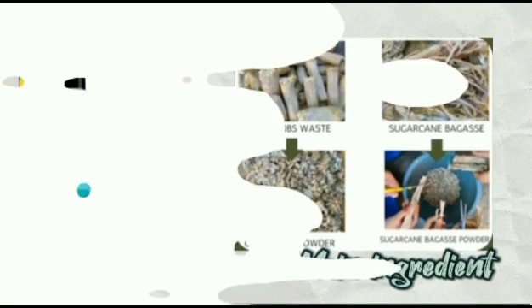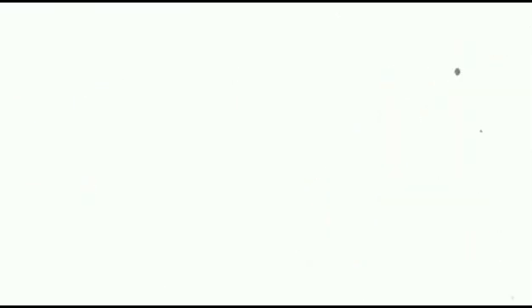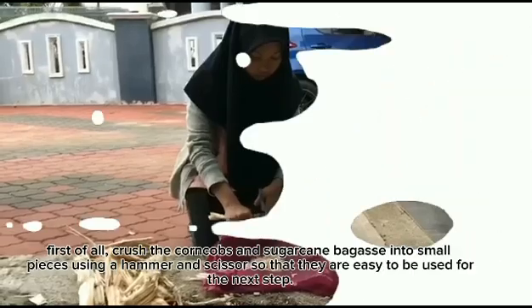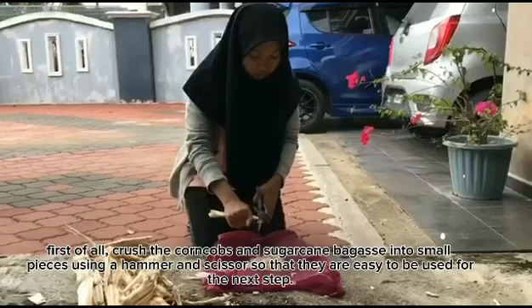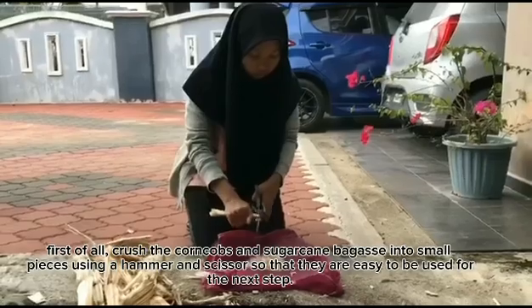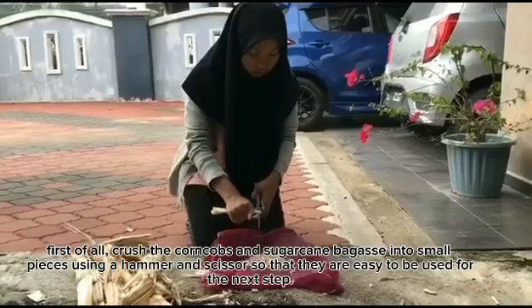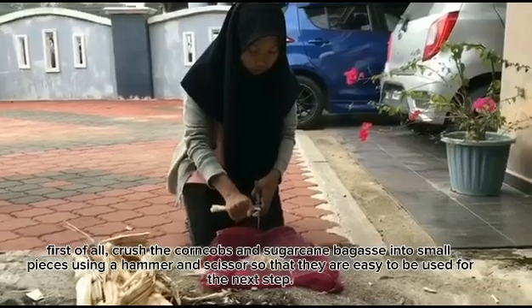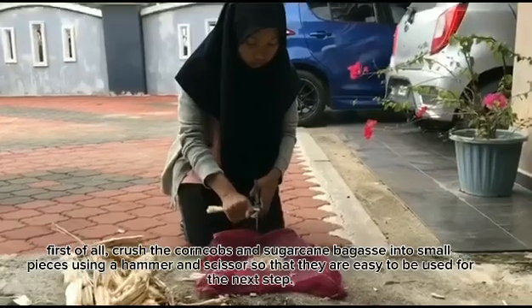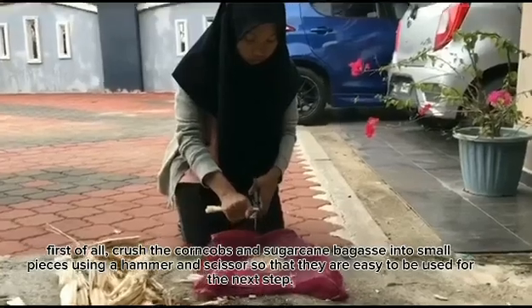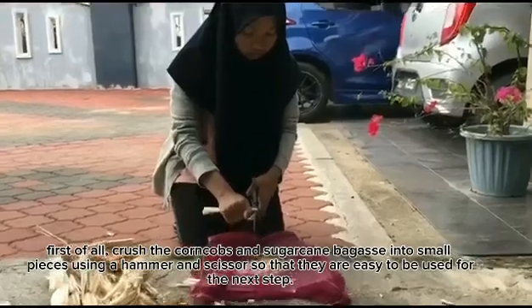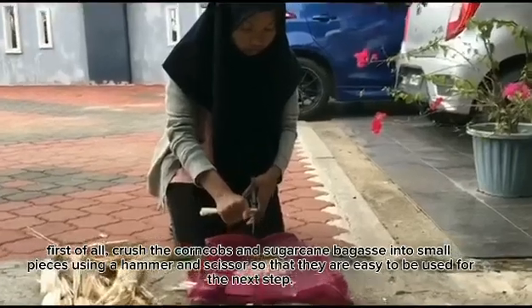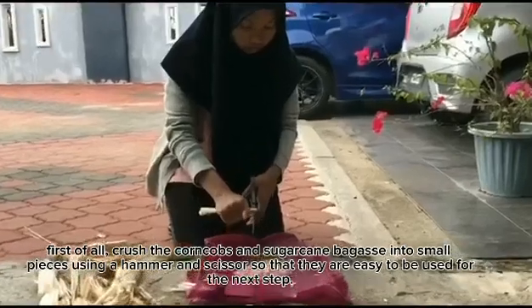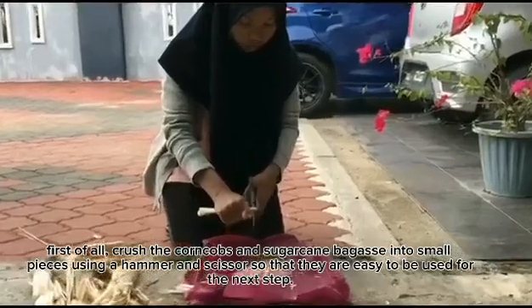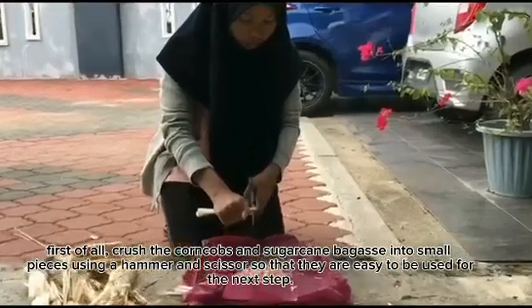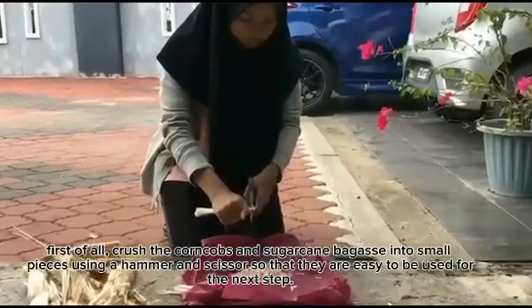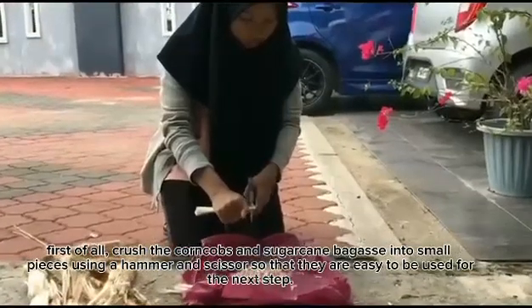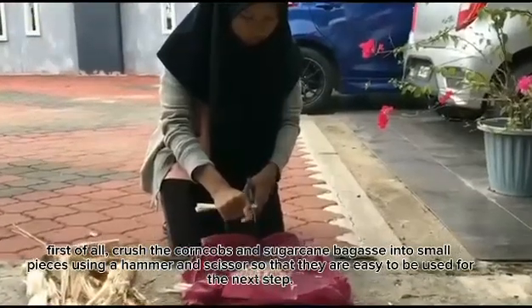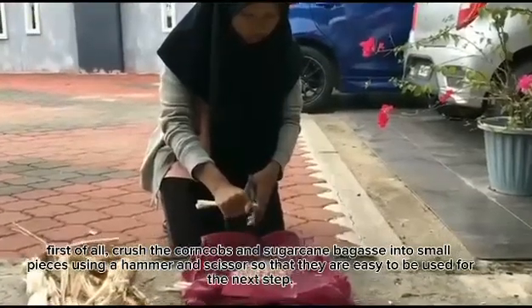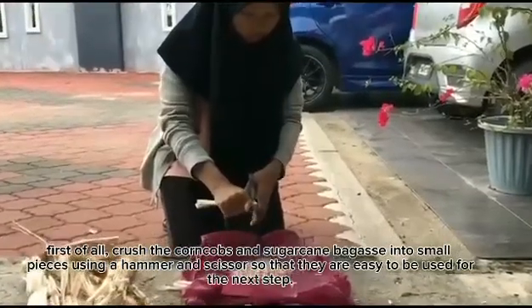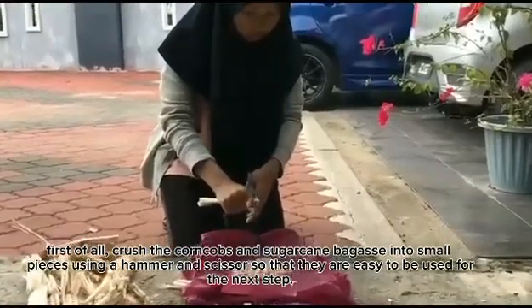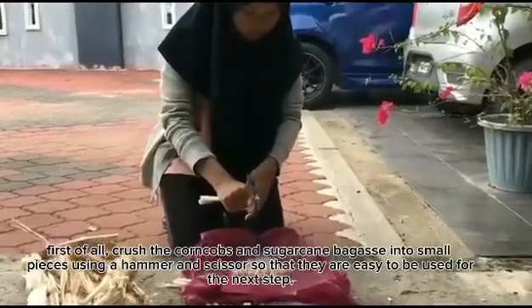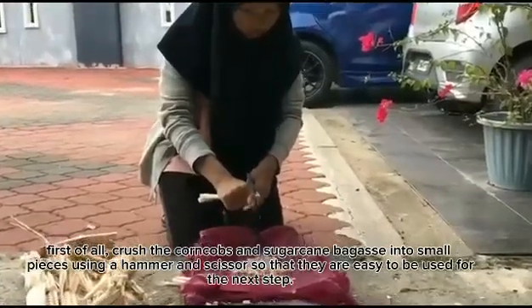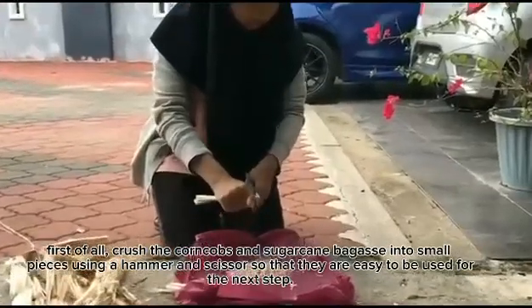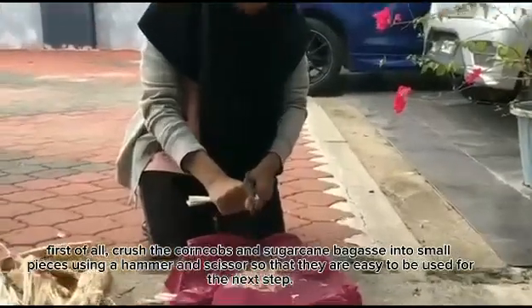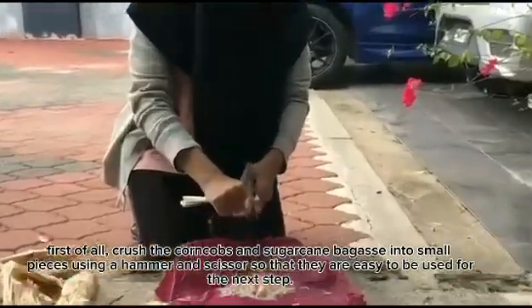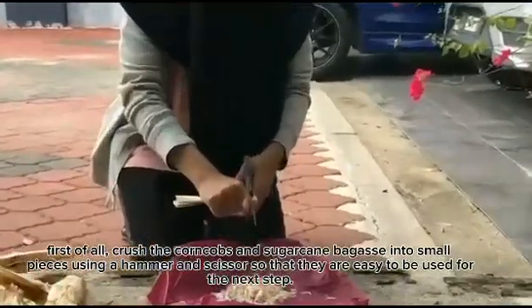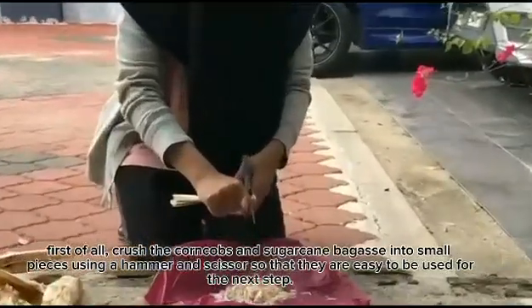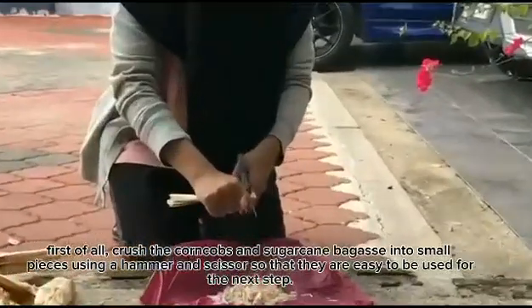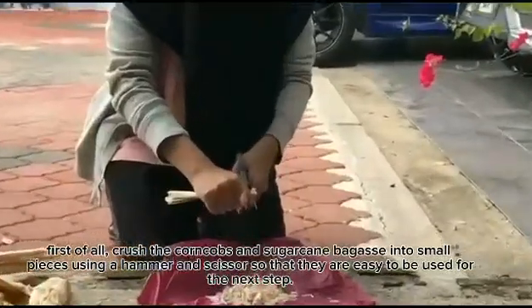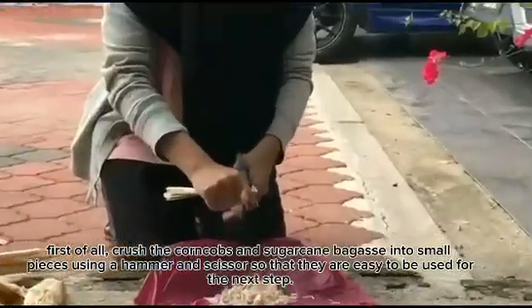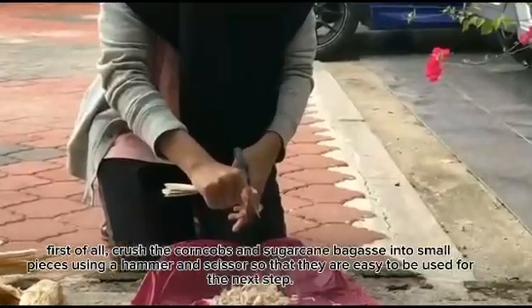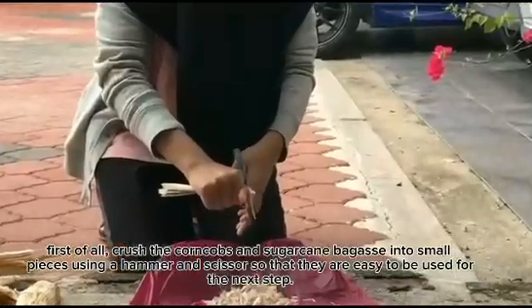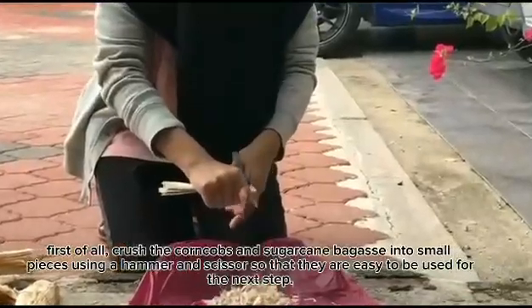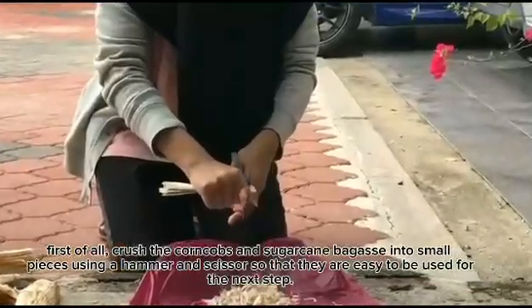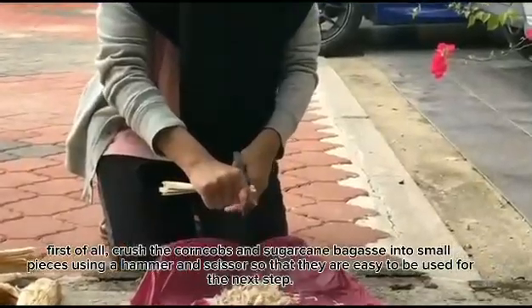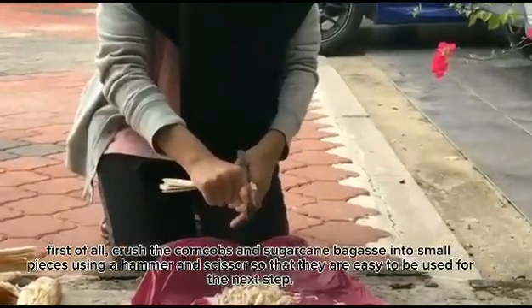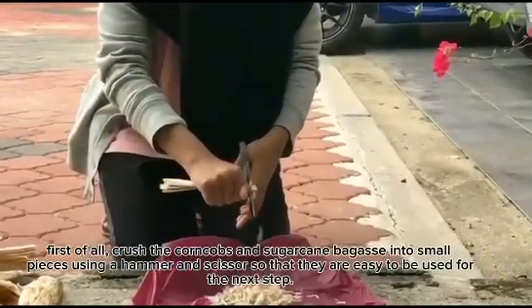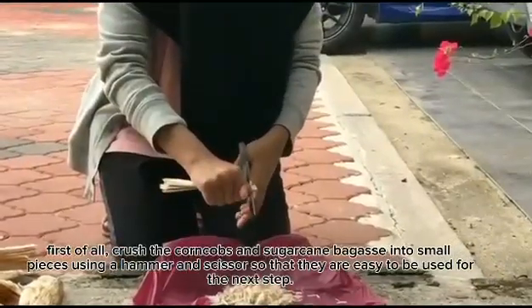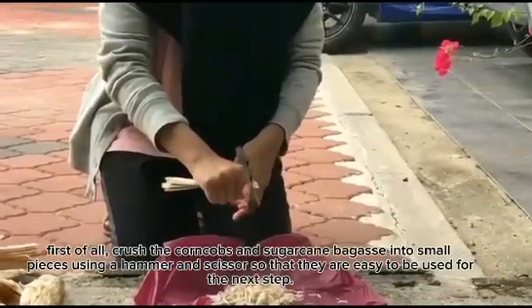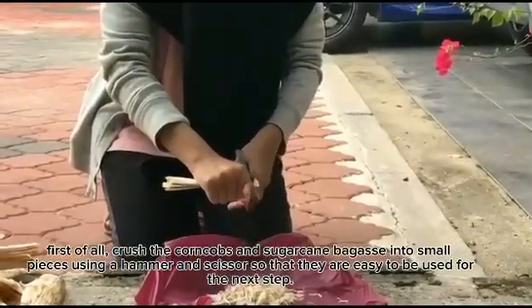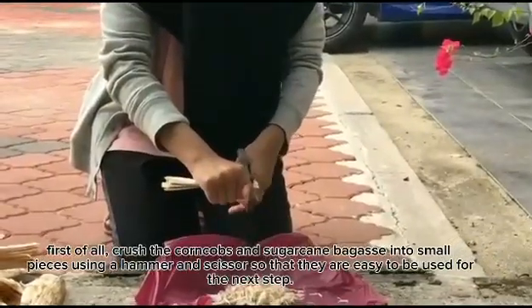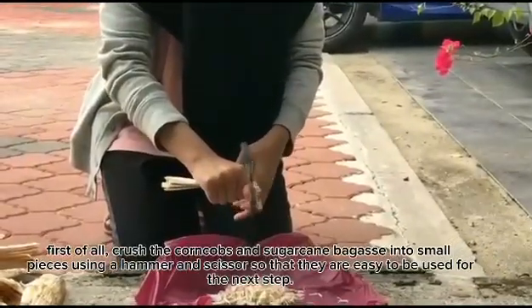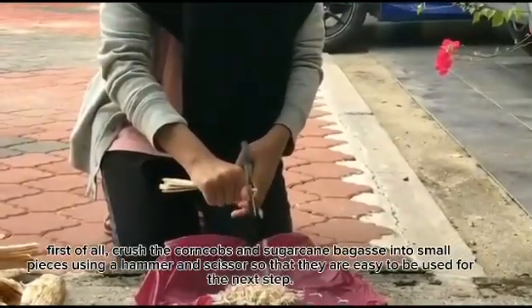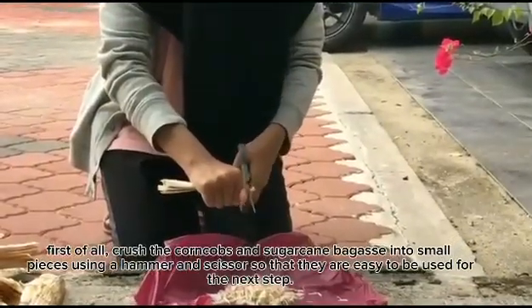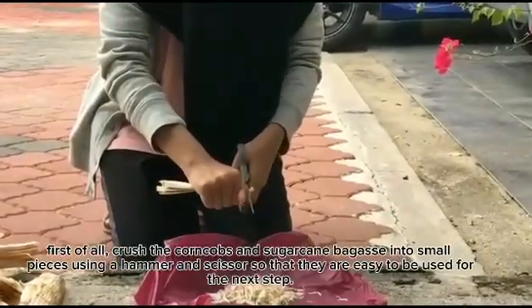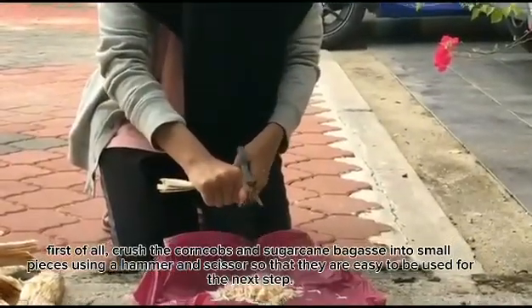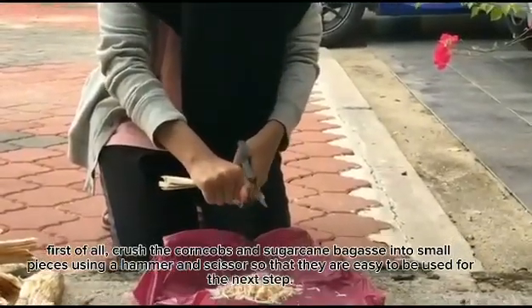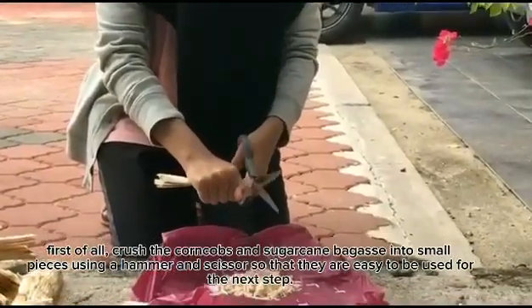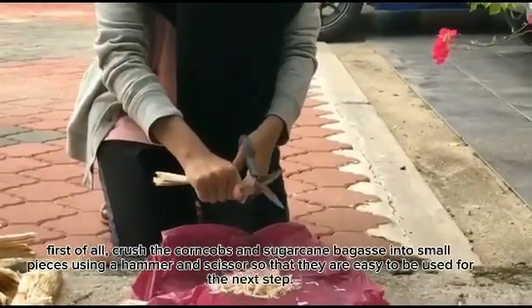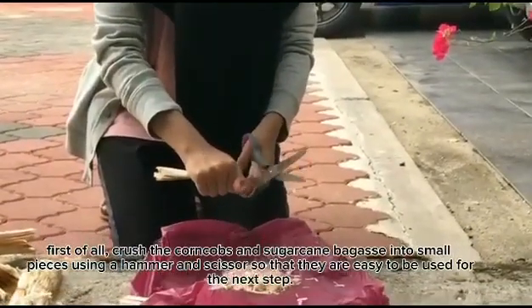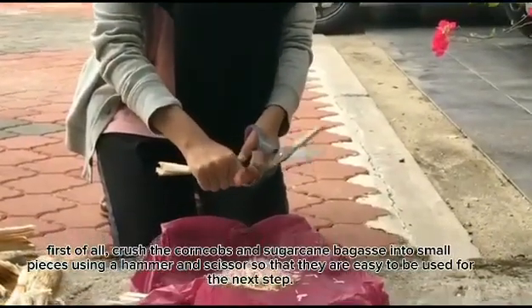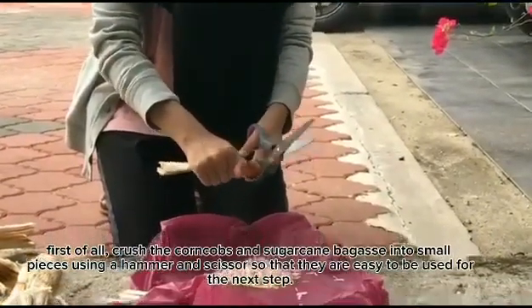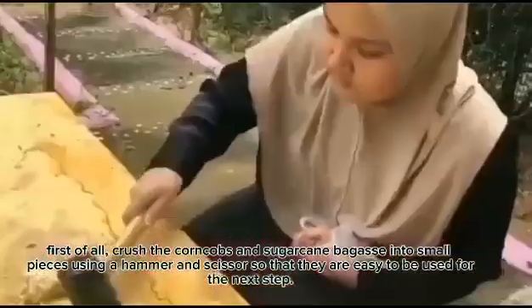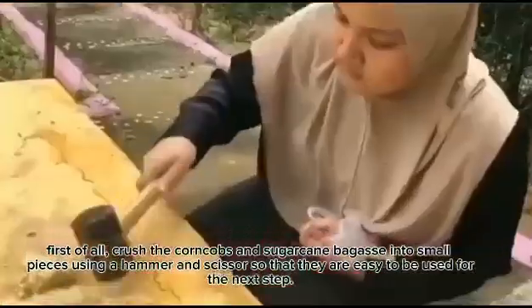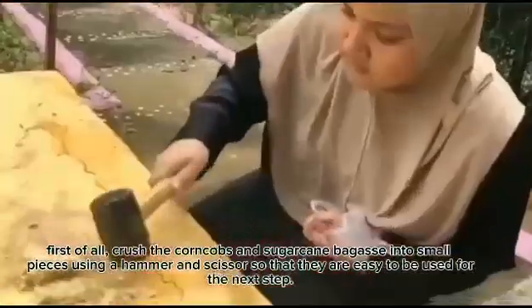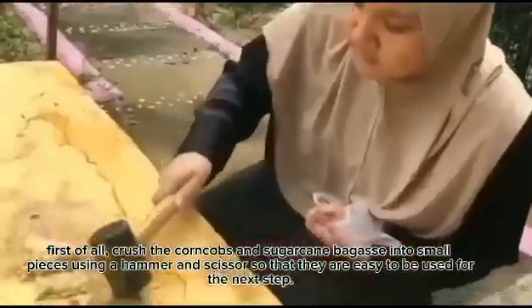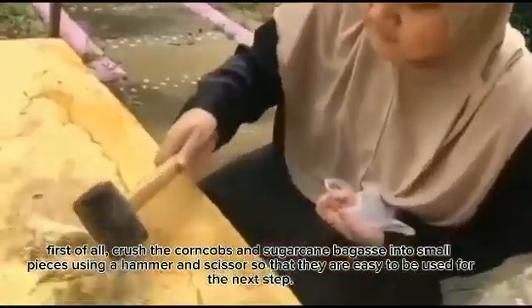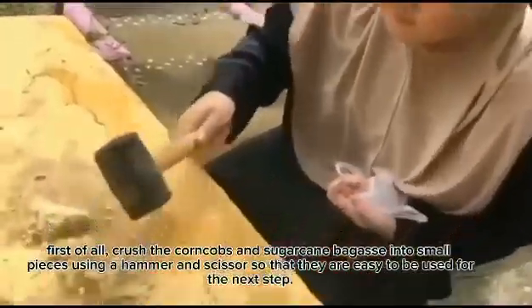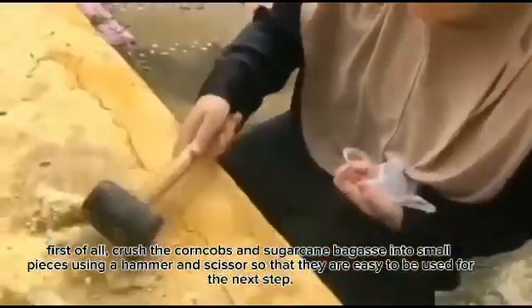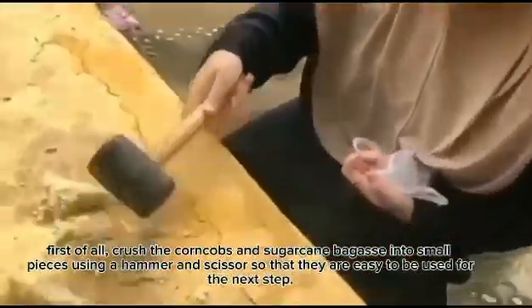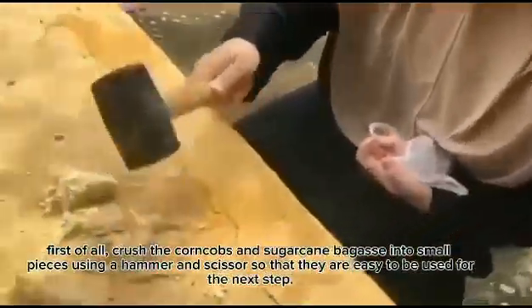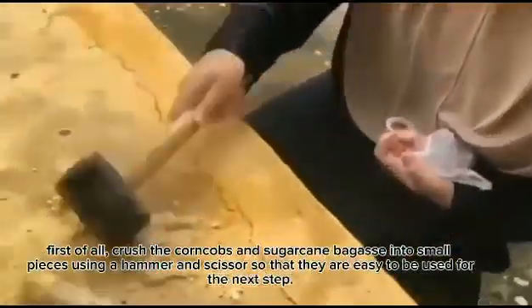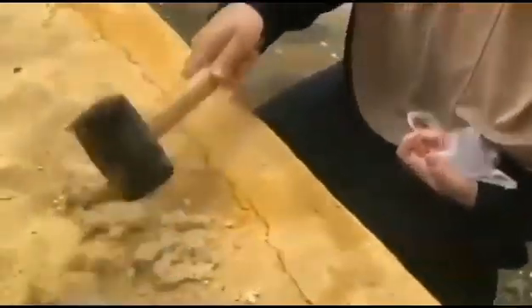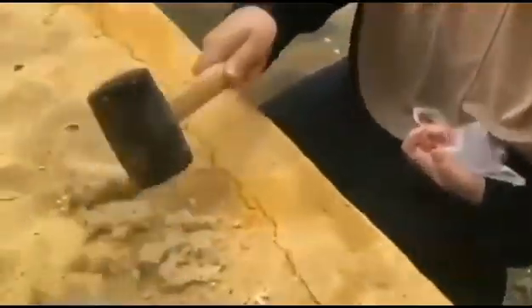First of all, crush the corn cob and sugar cane into small pieces using a hammer and scissors, so that they are easy to be used for the next step.